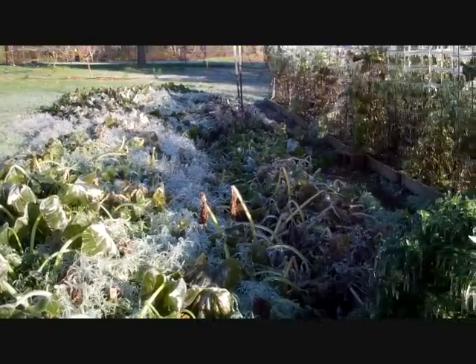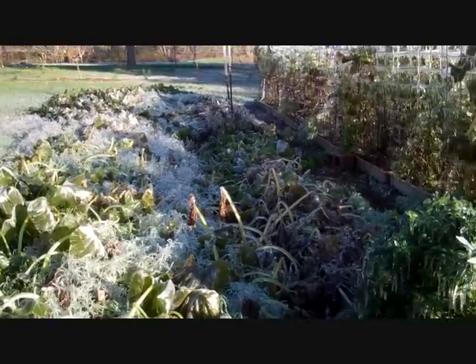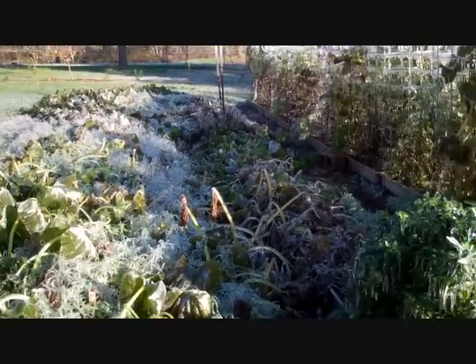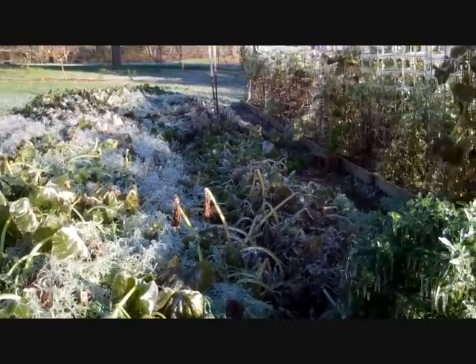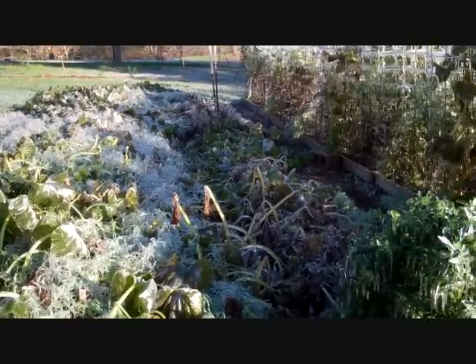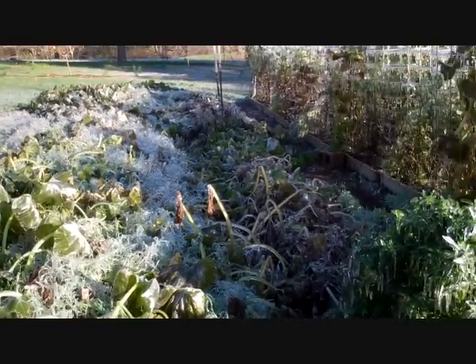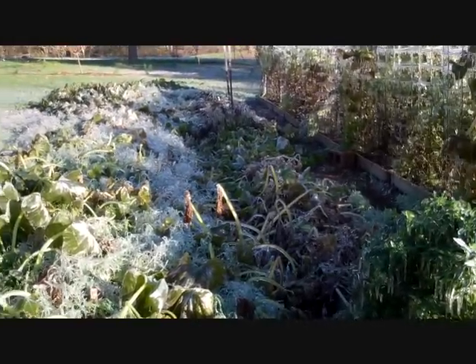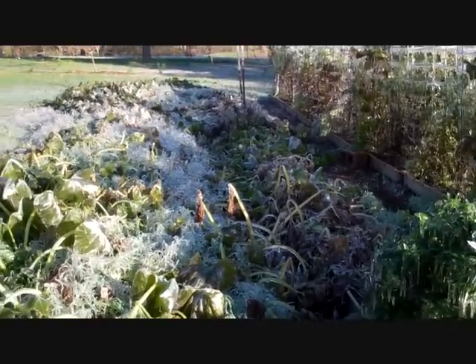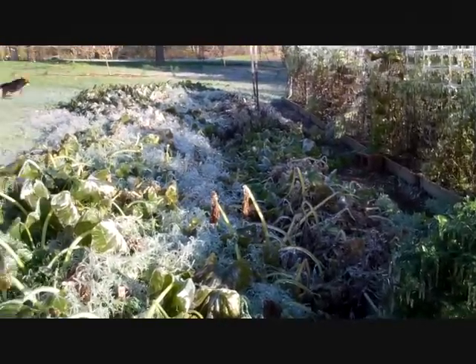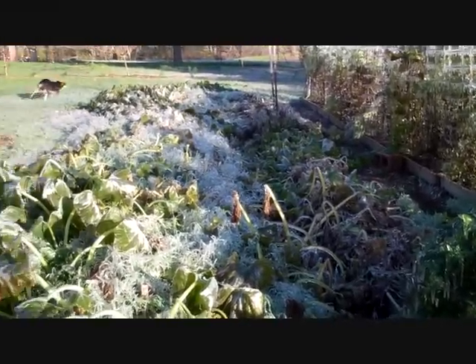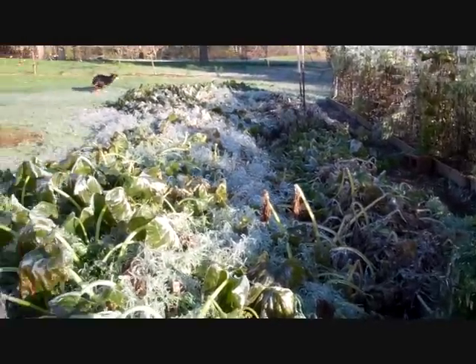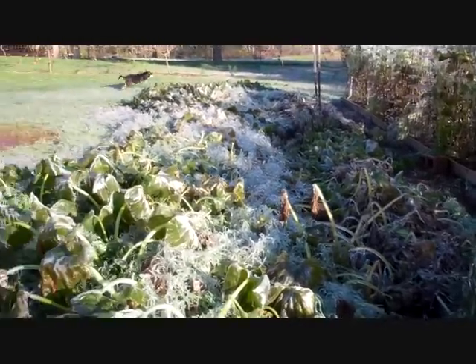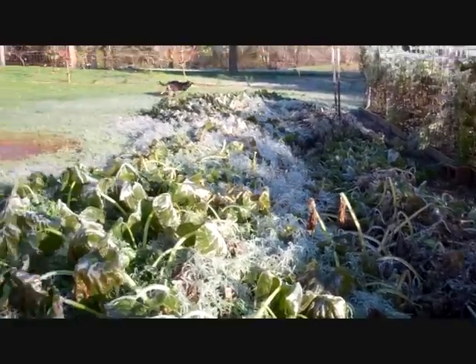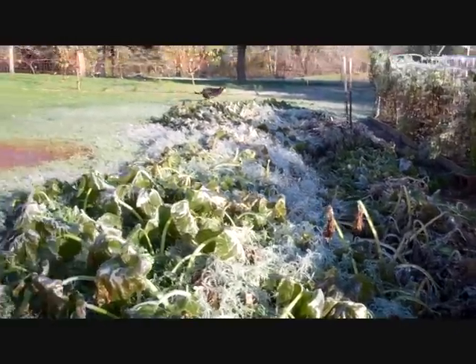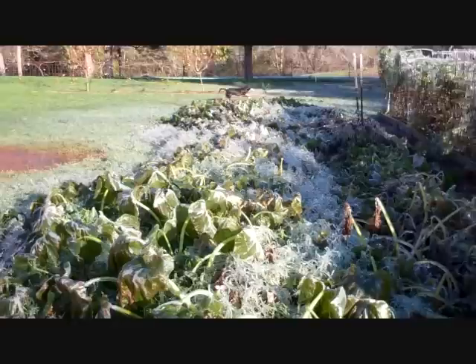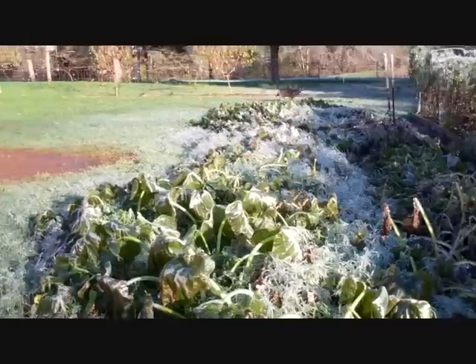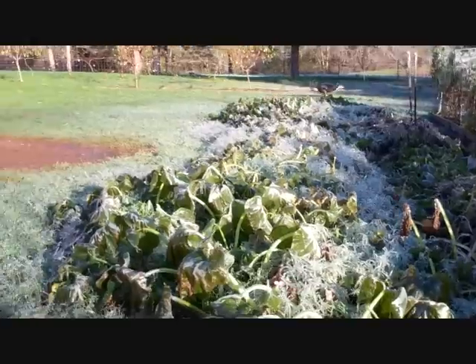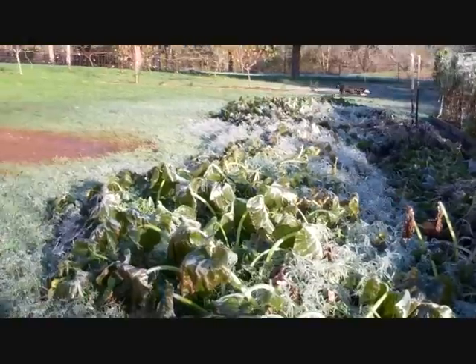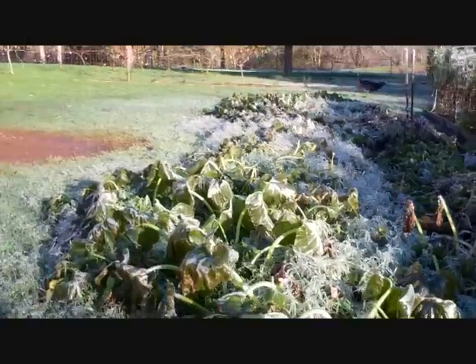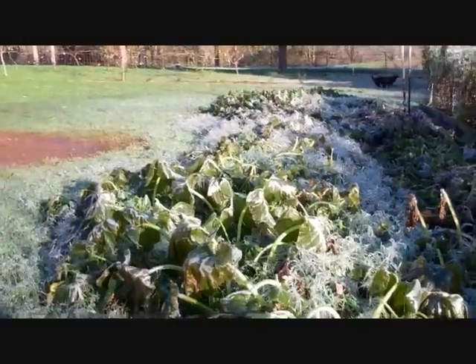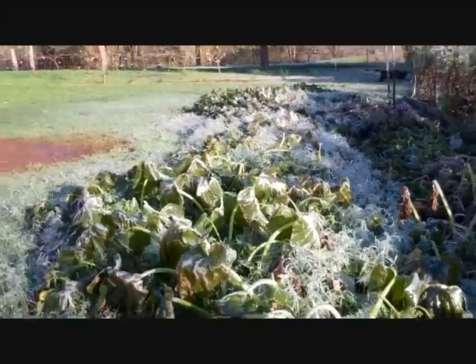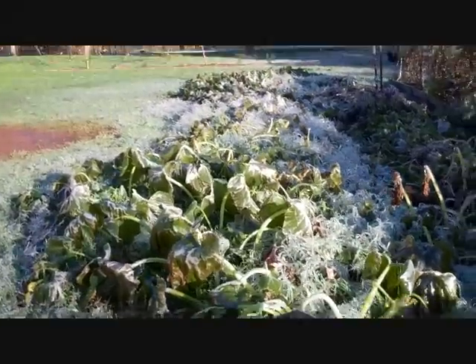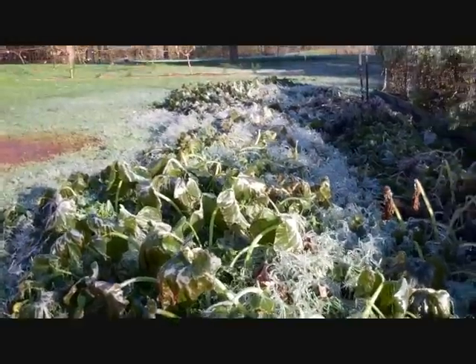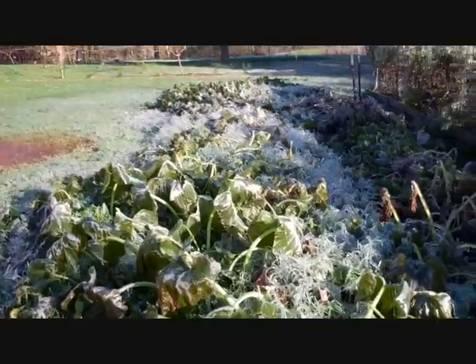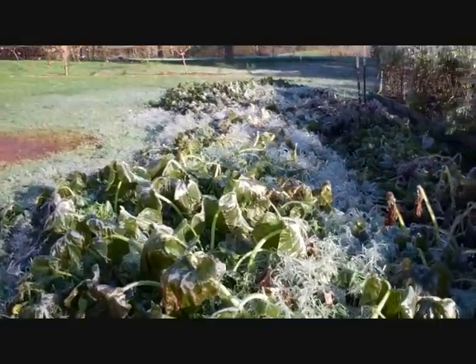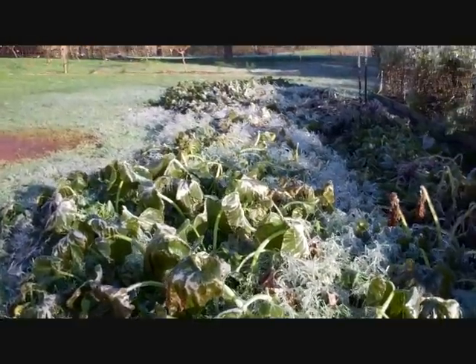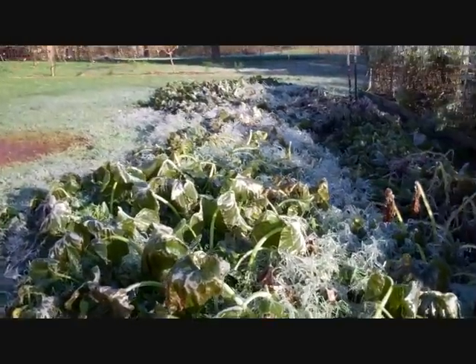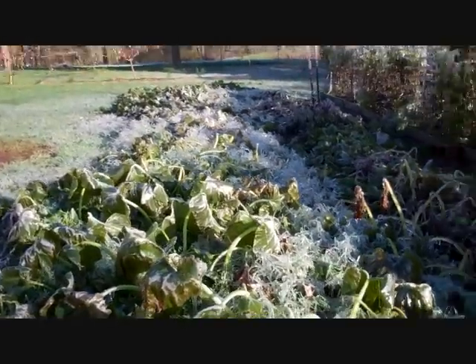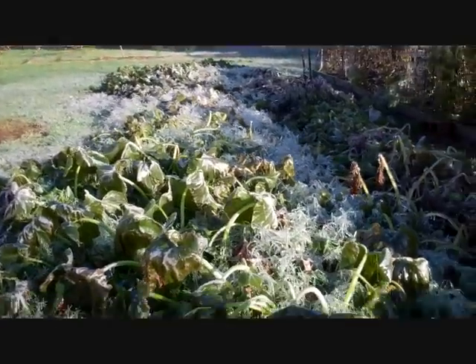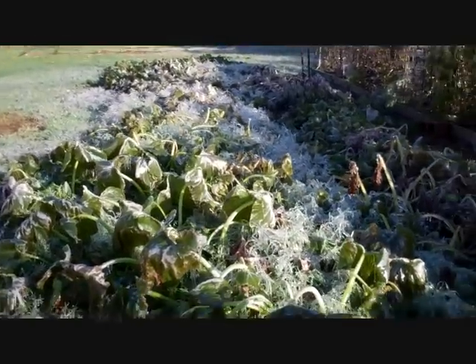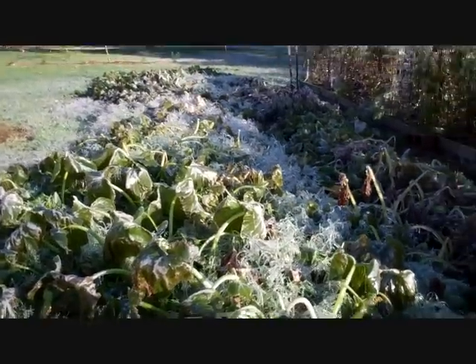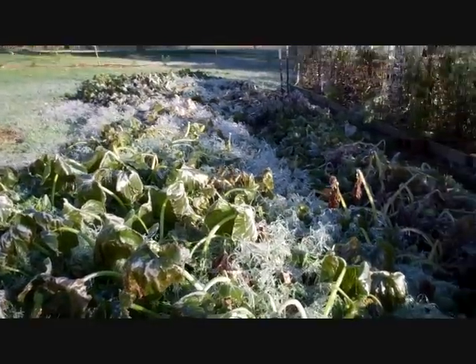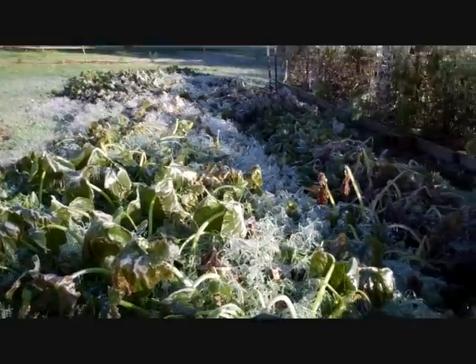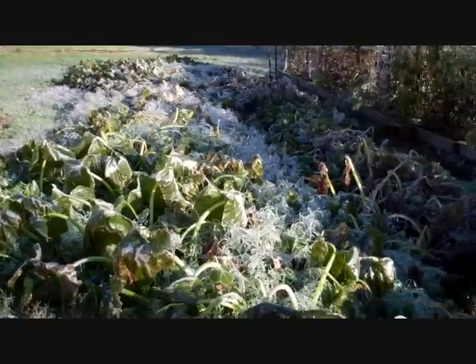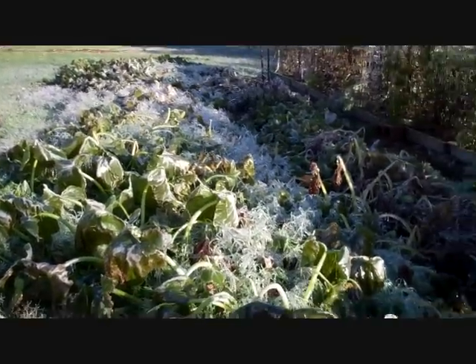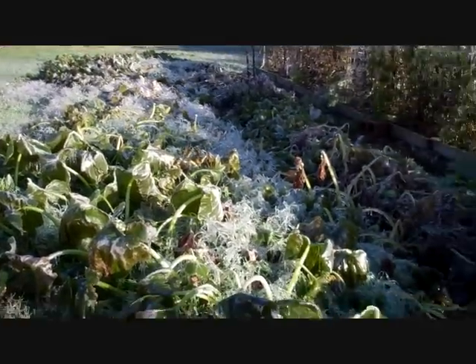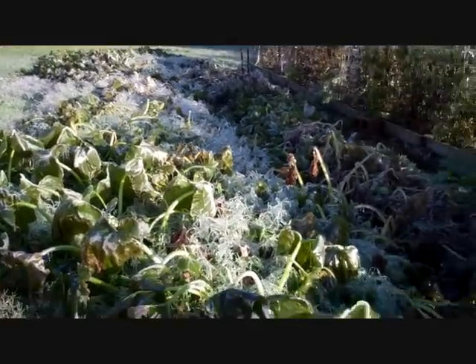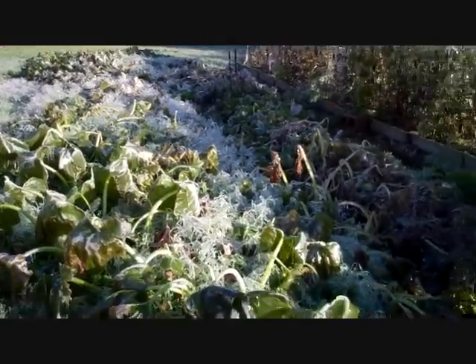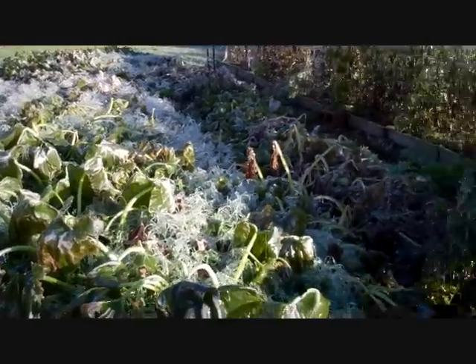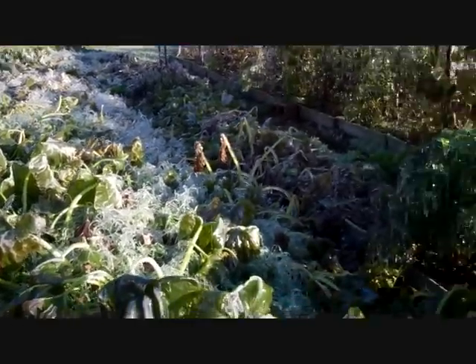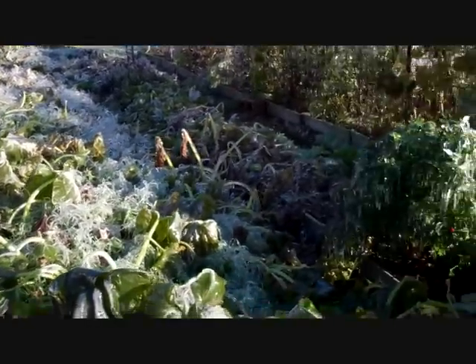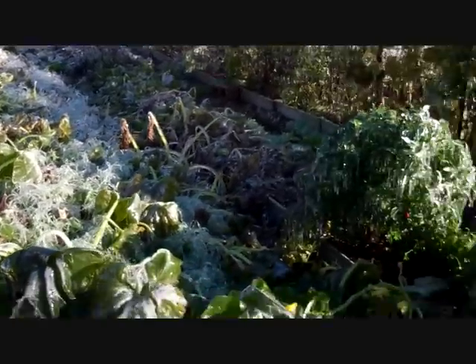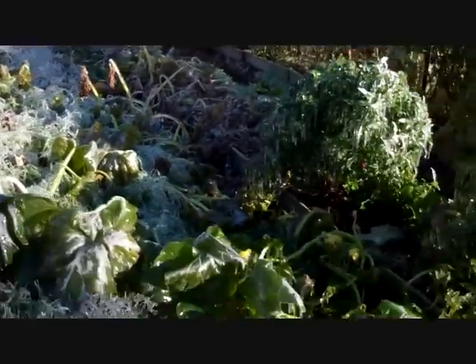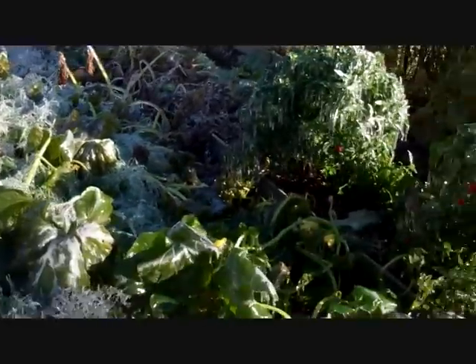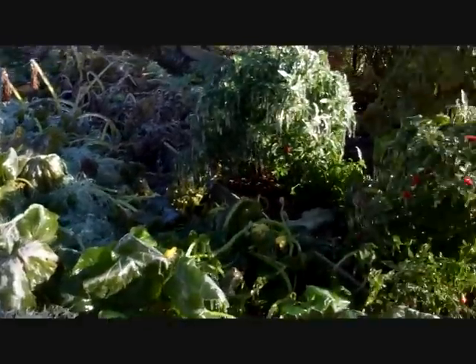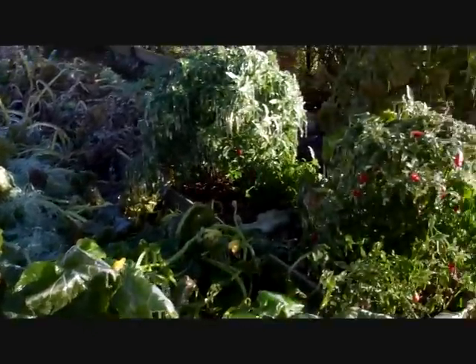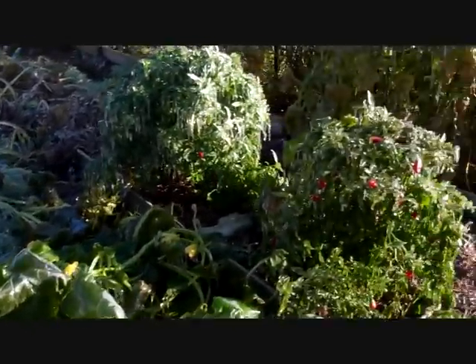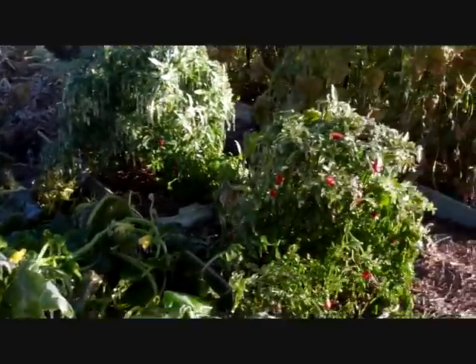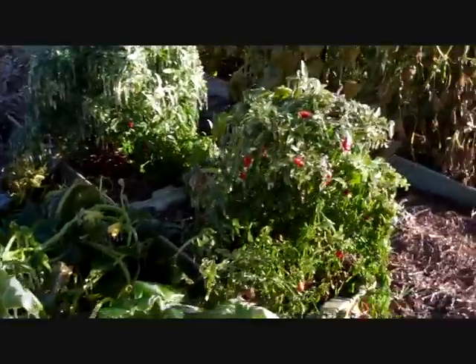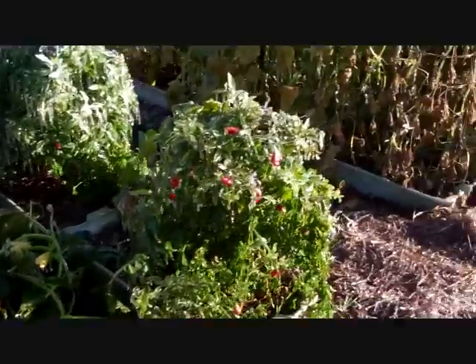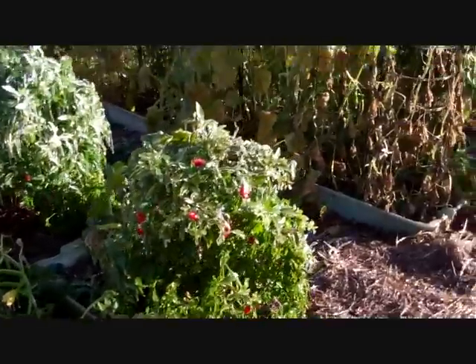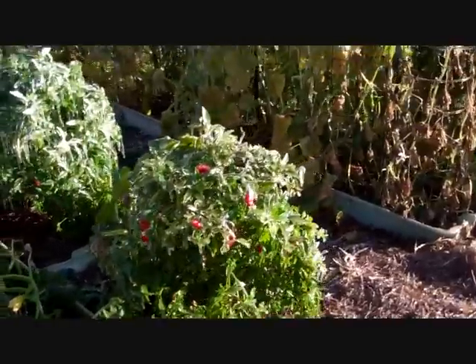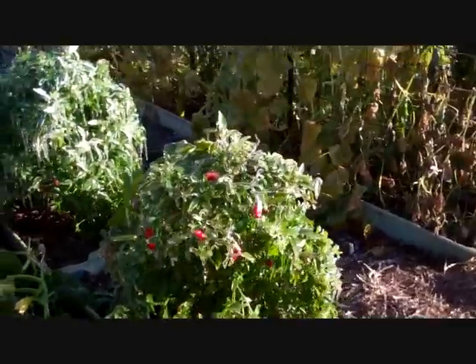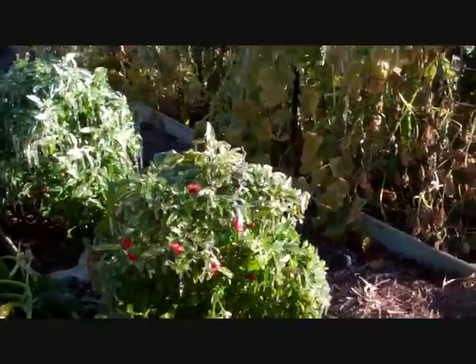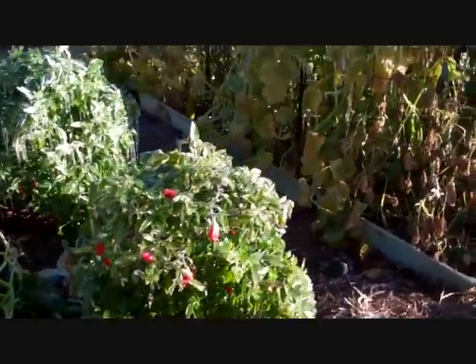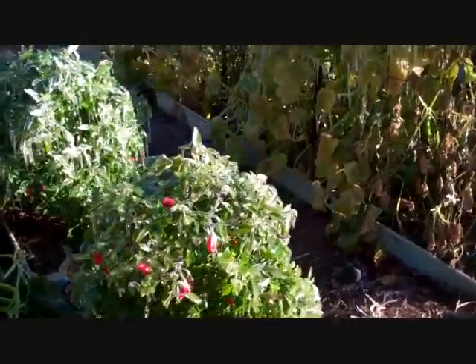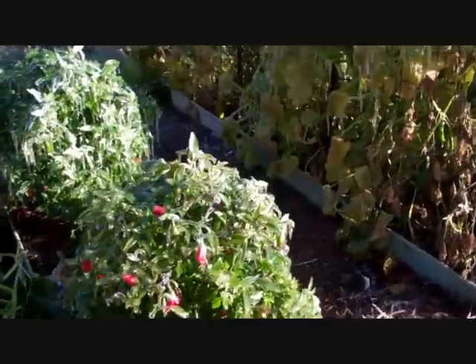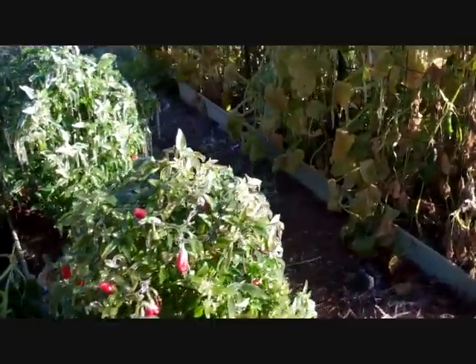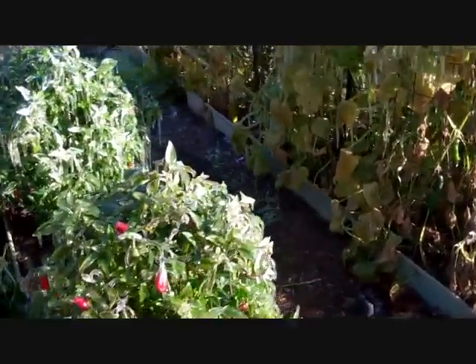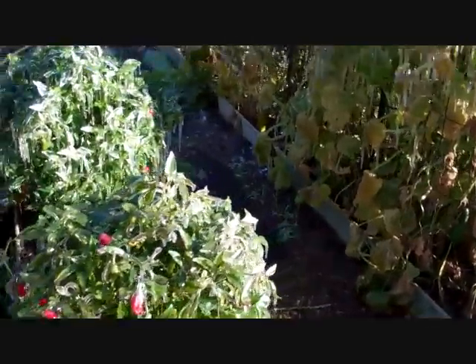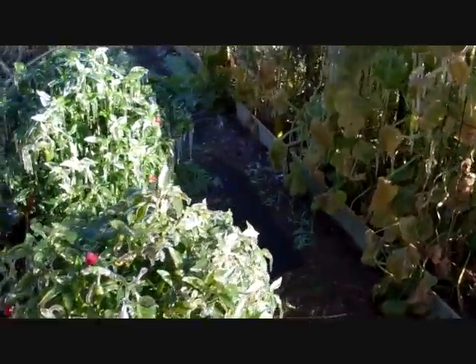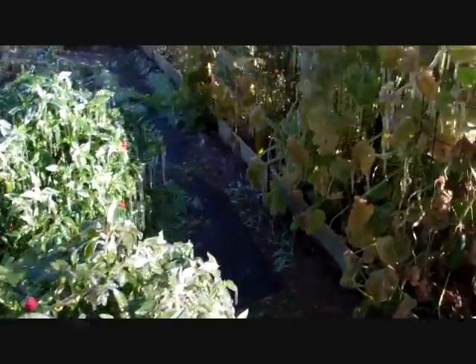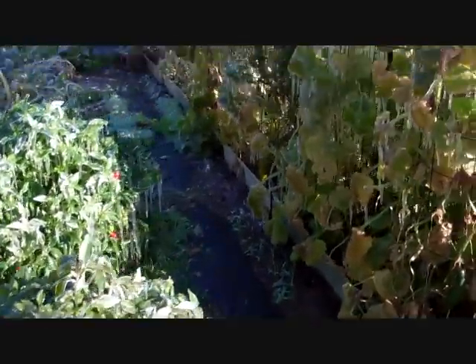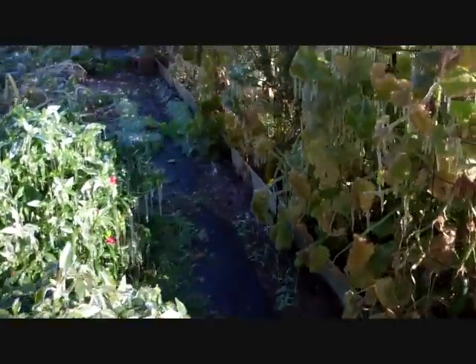I think I'm going to cut the sprinklers off because things are starting to melt. Let me just turn this off.